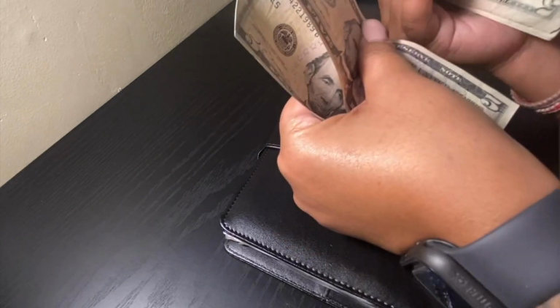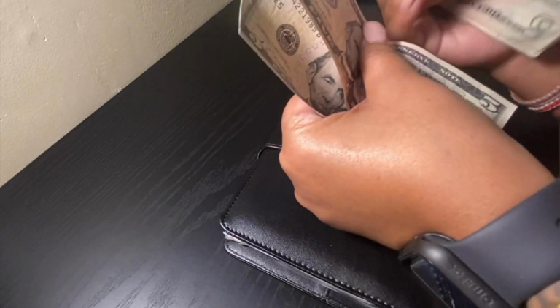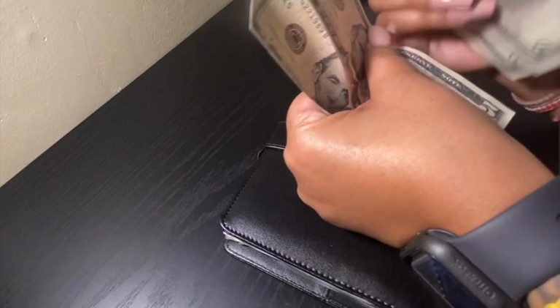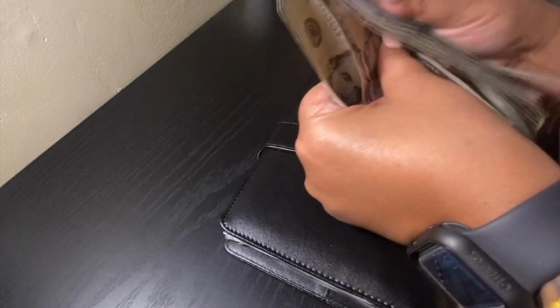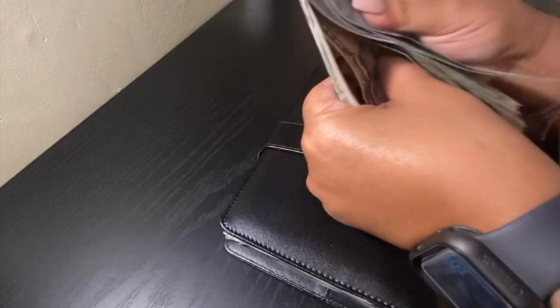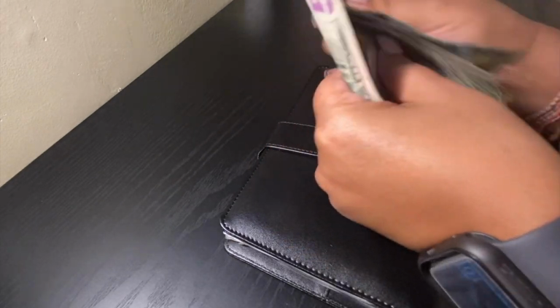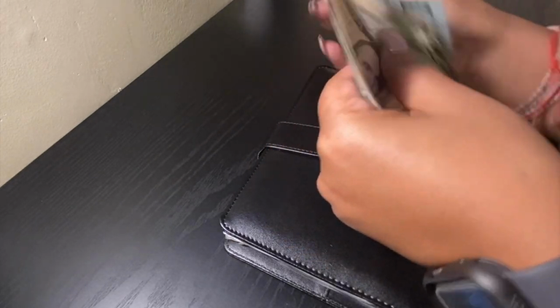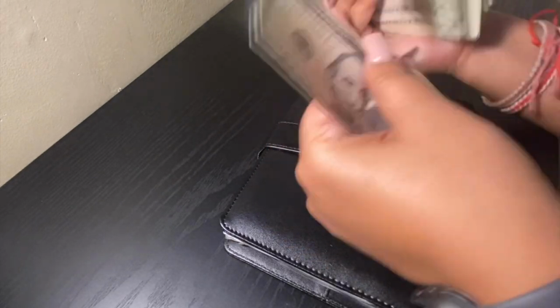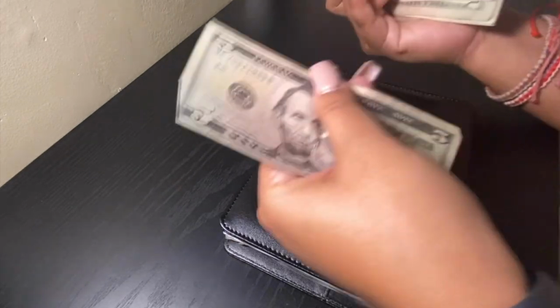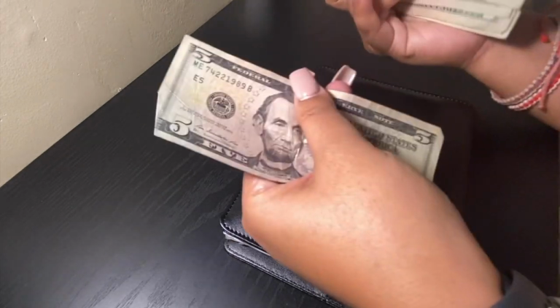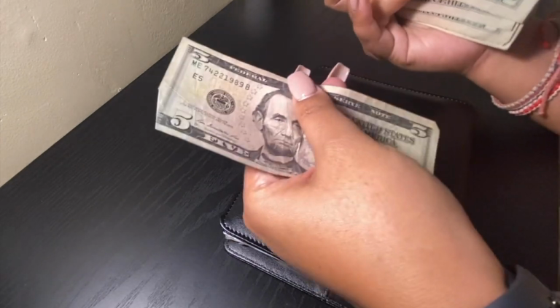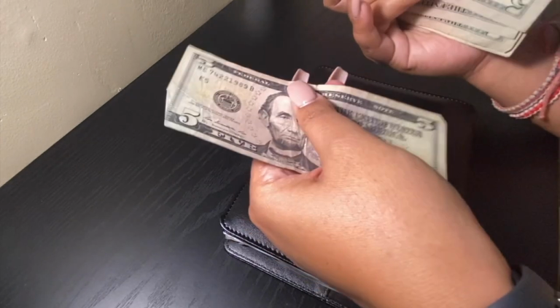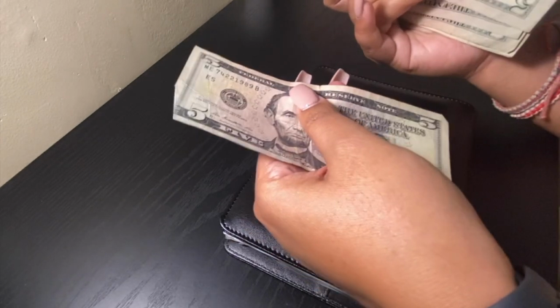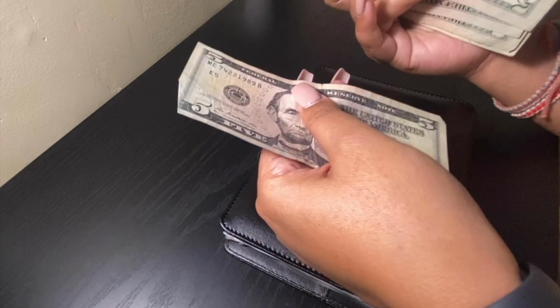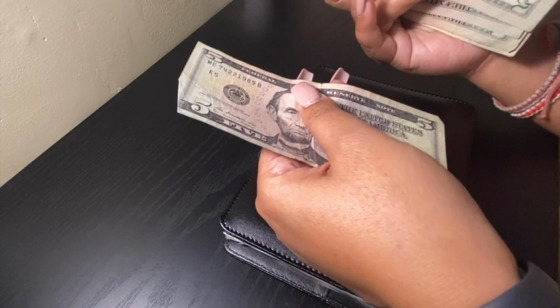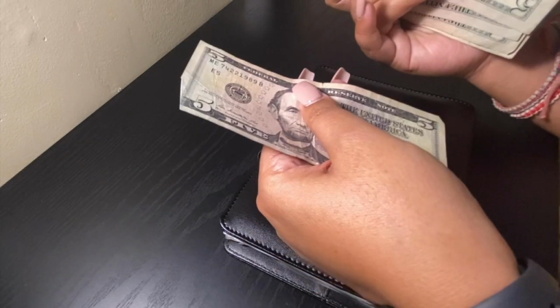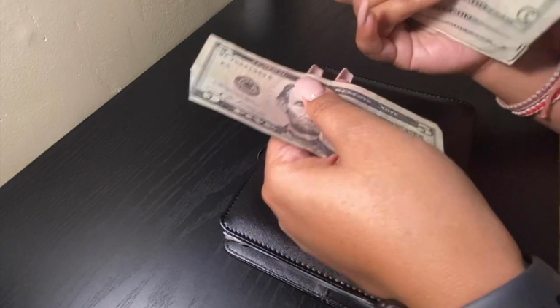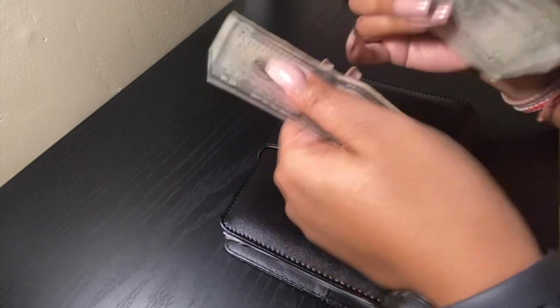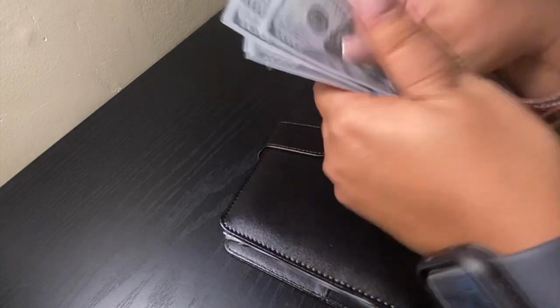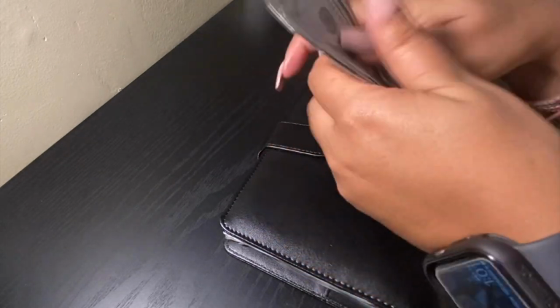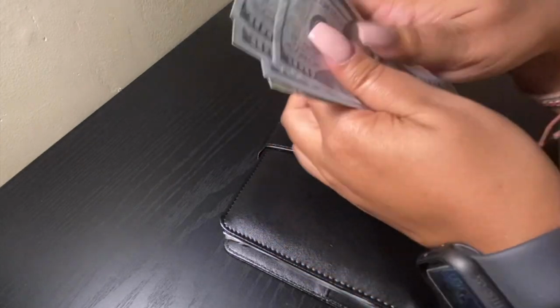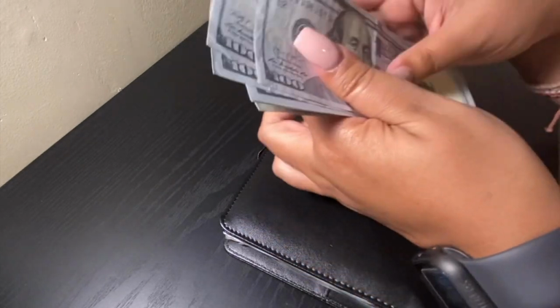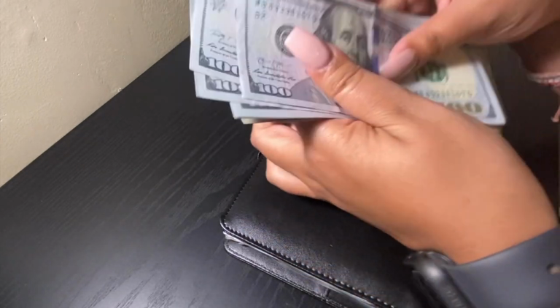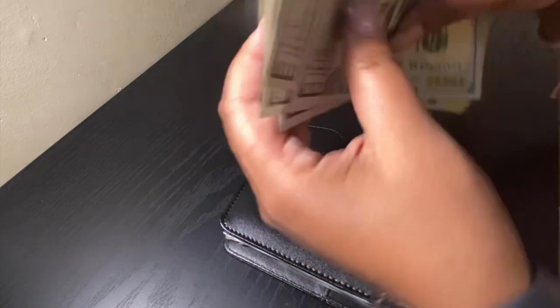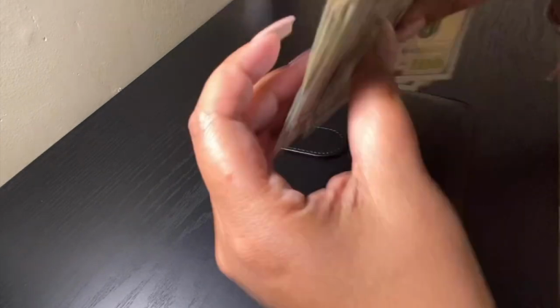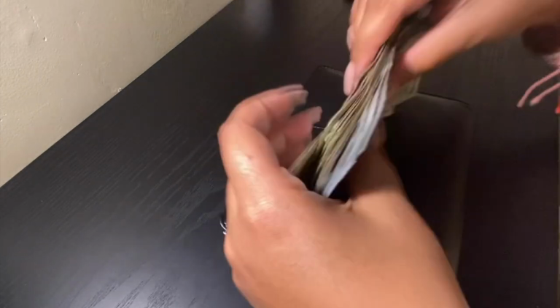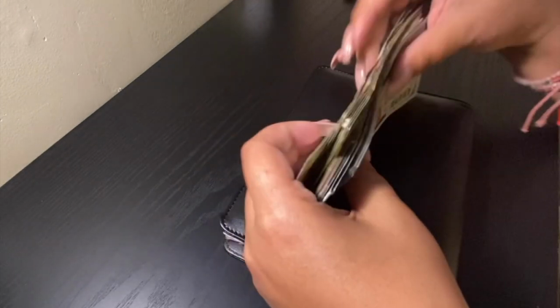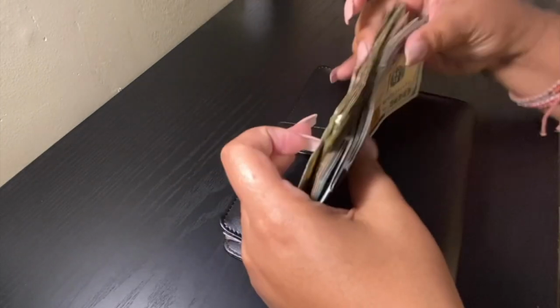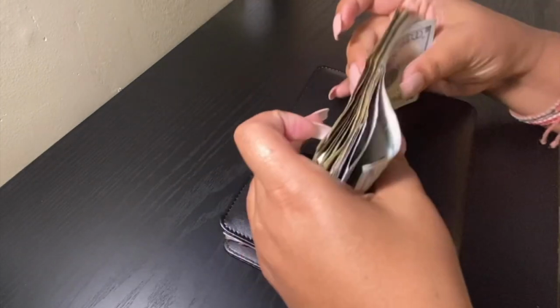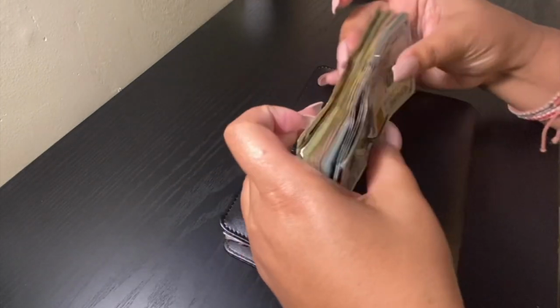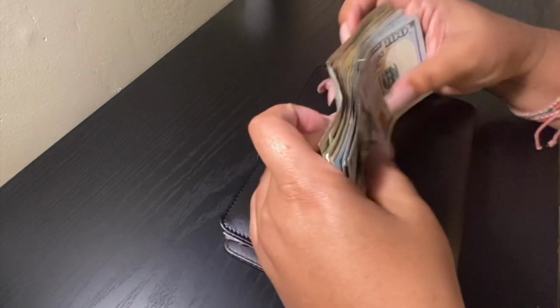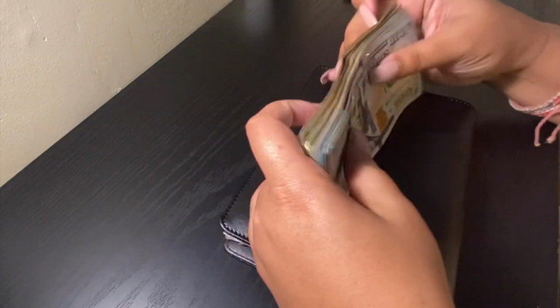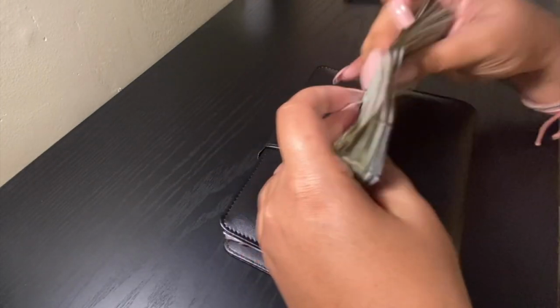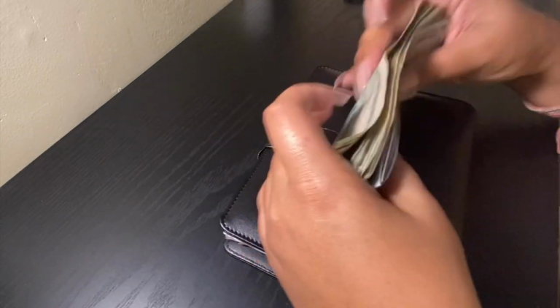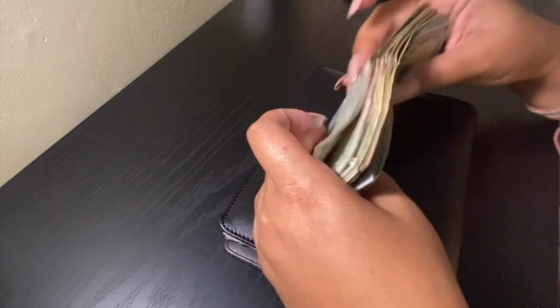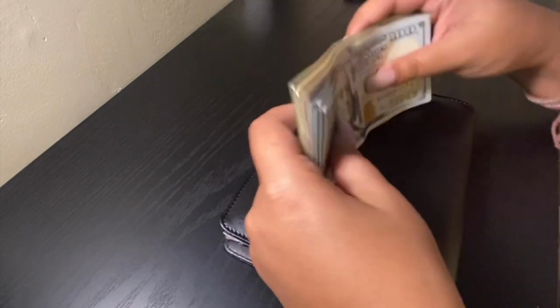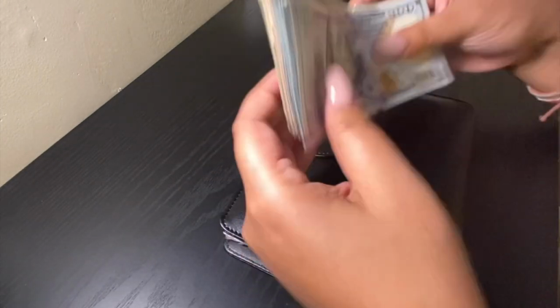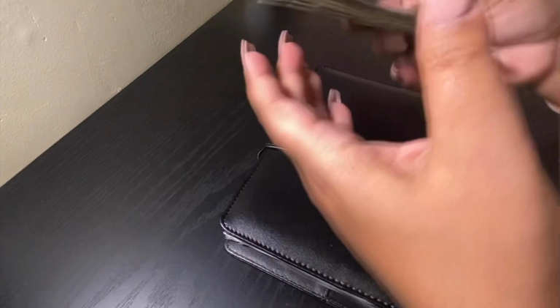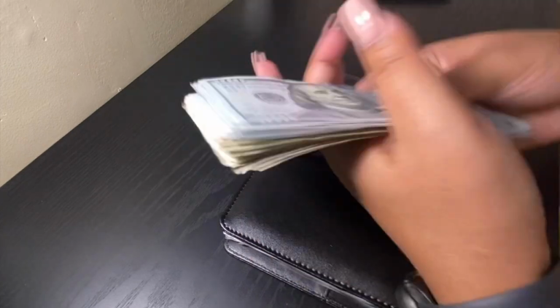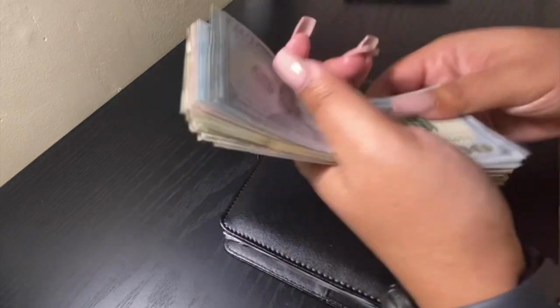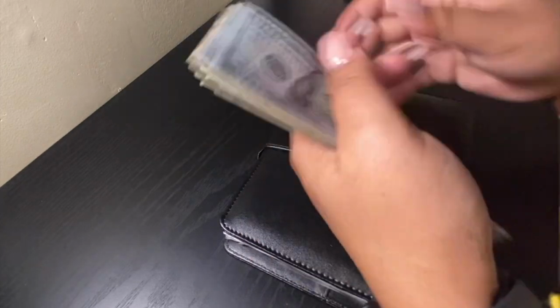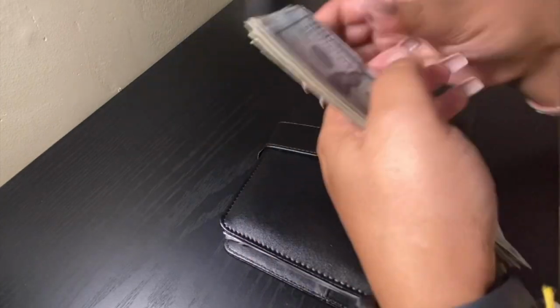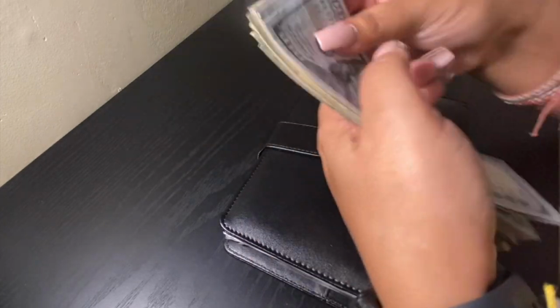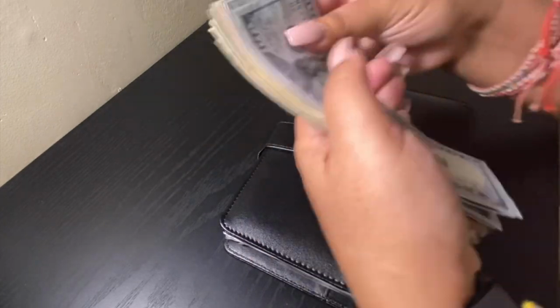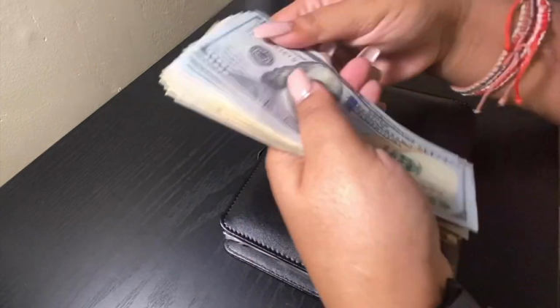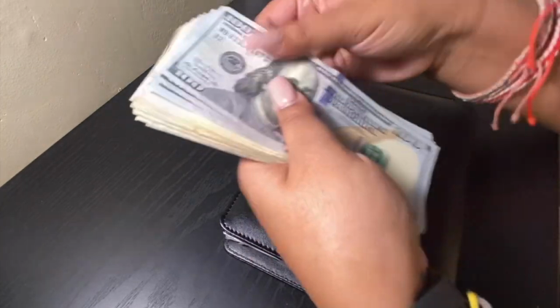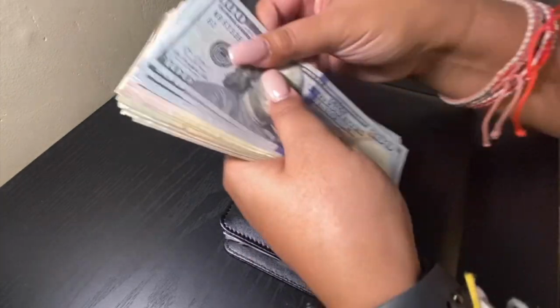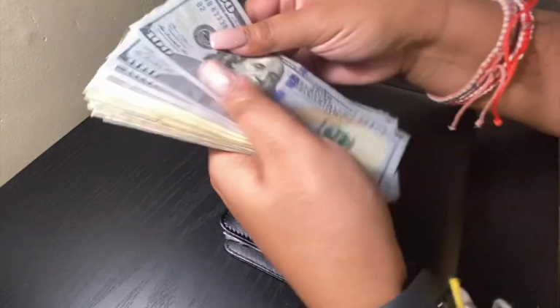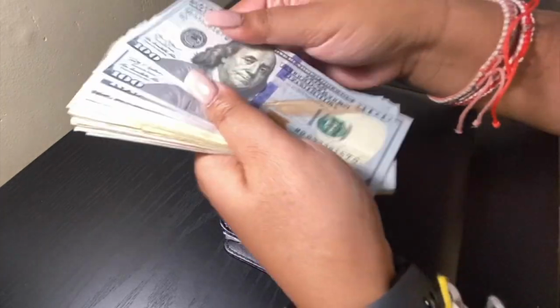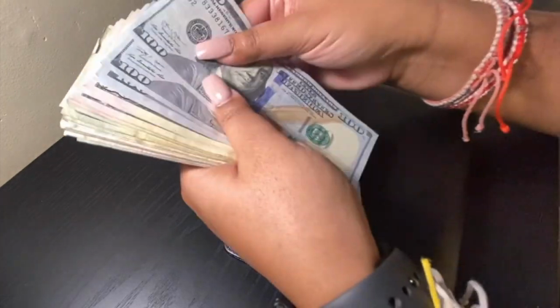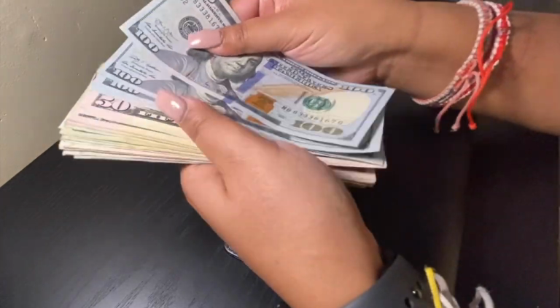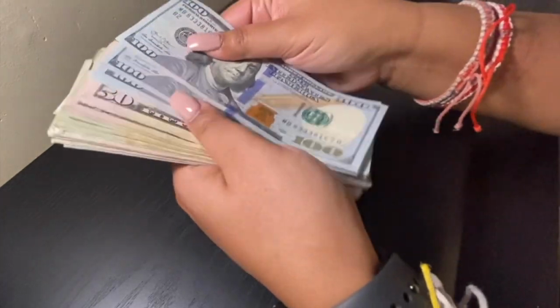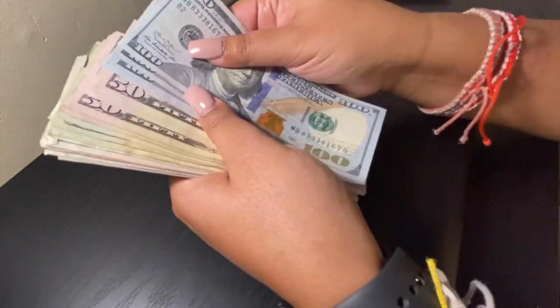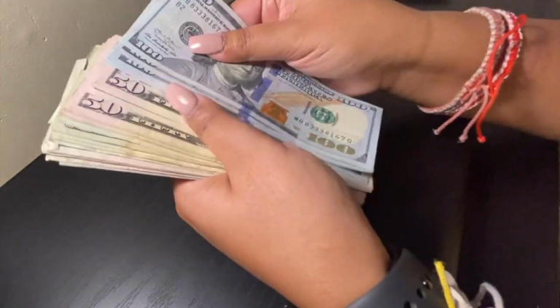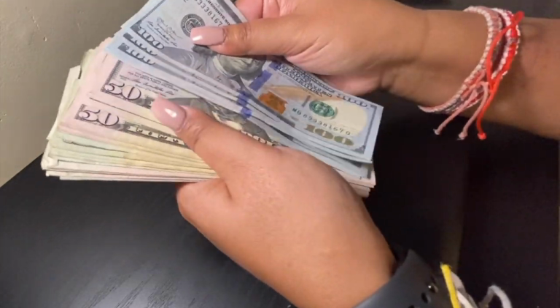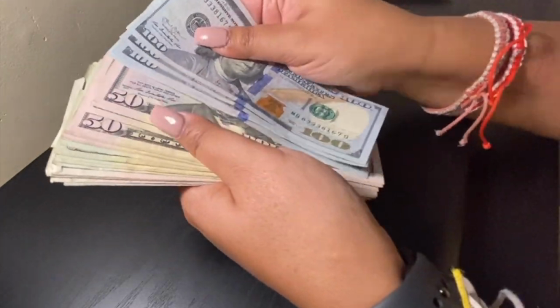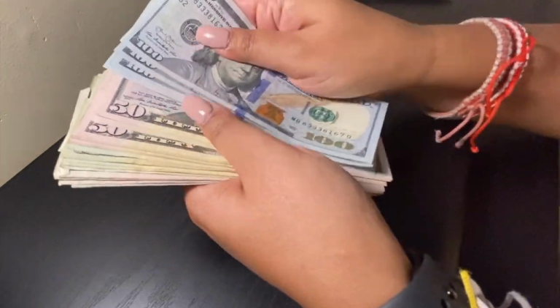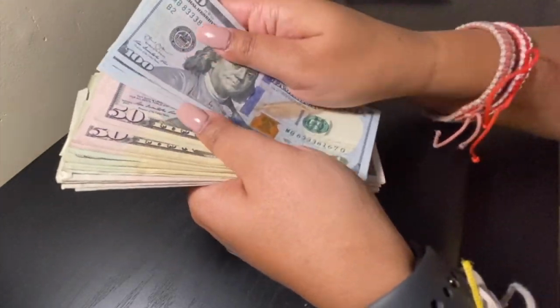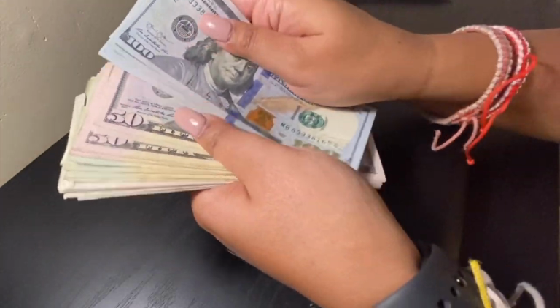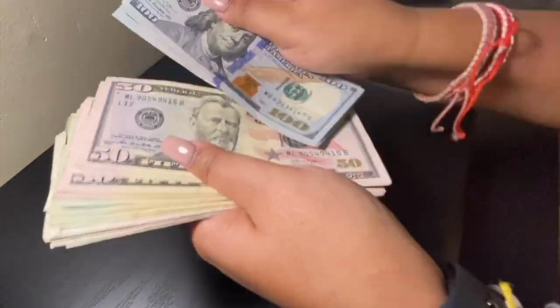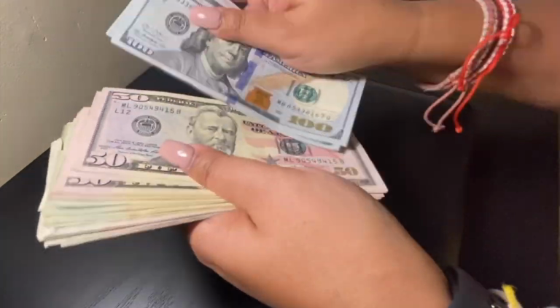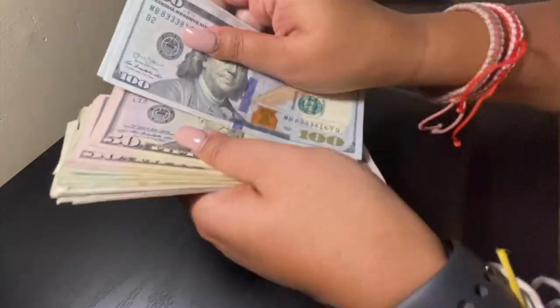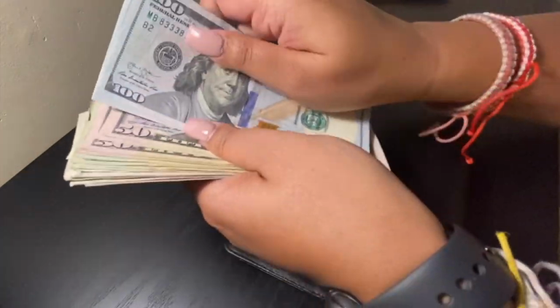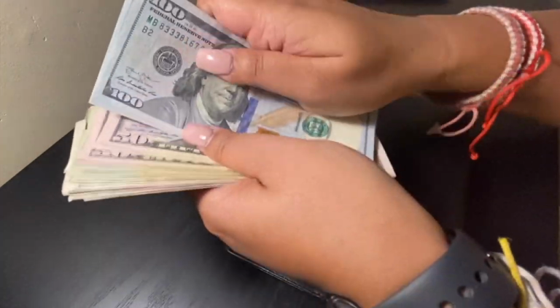One ninety-five... one thousand. And go ahead and separate the bills.